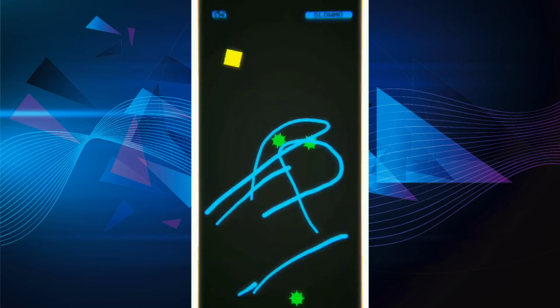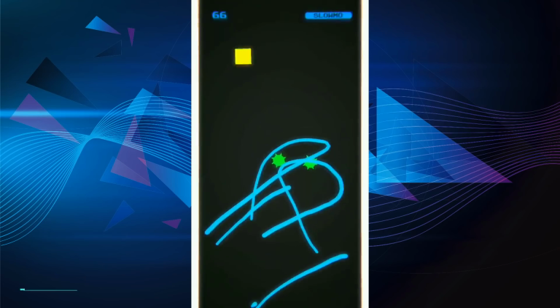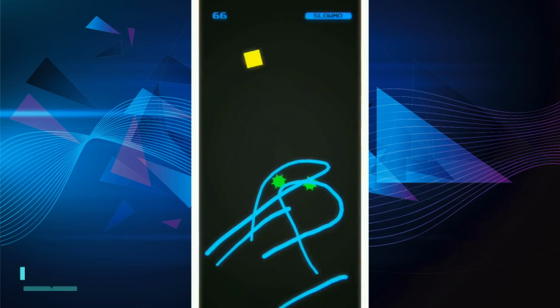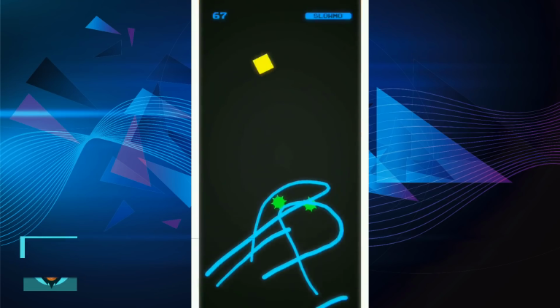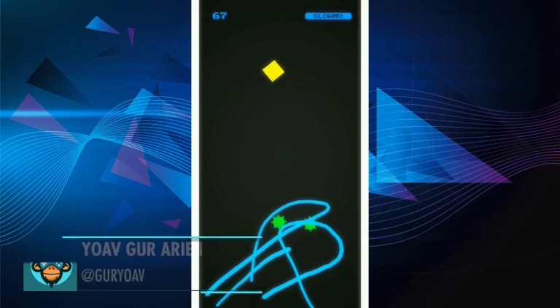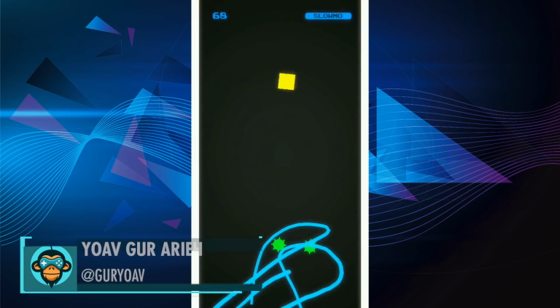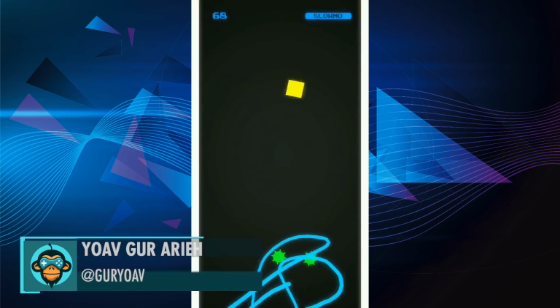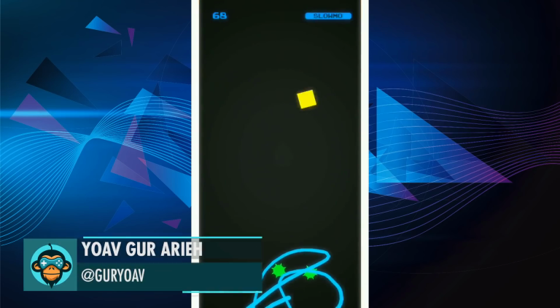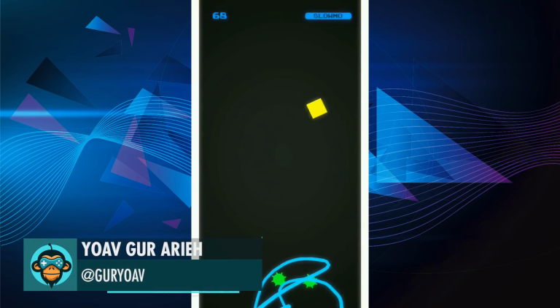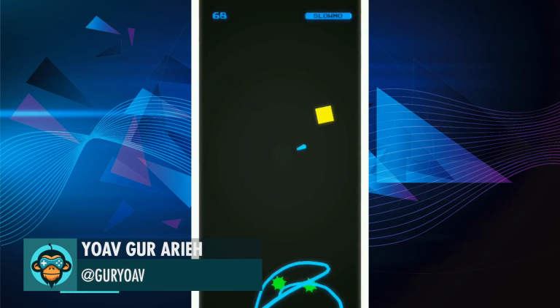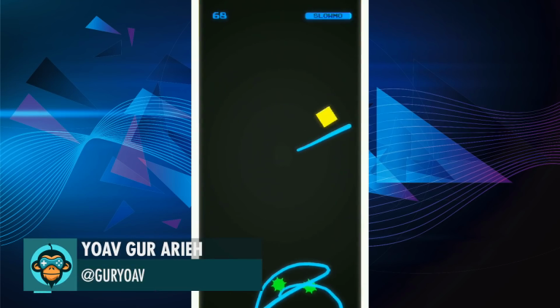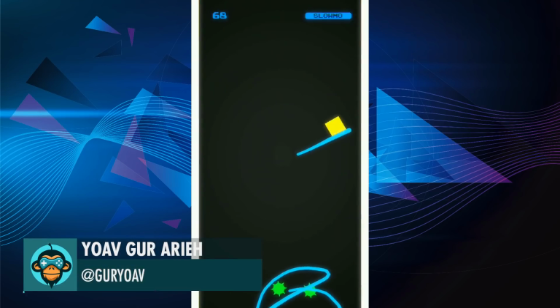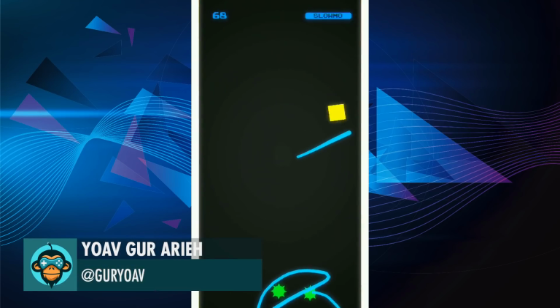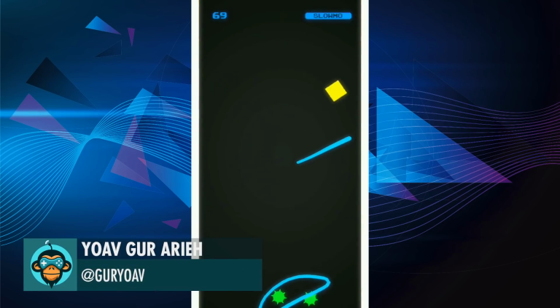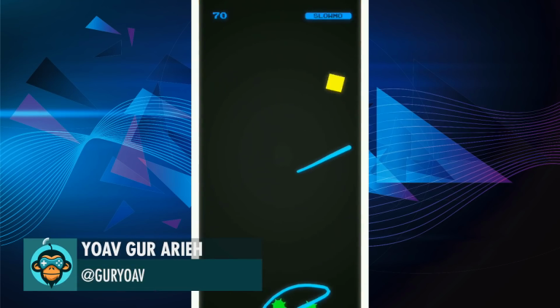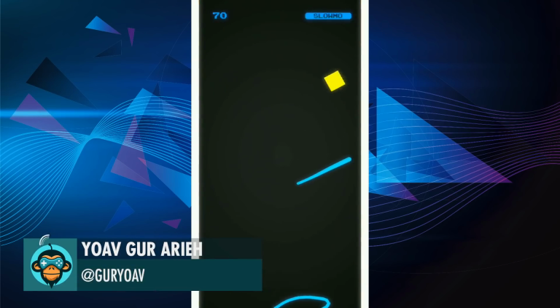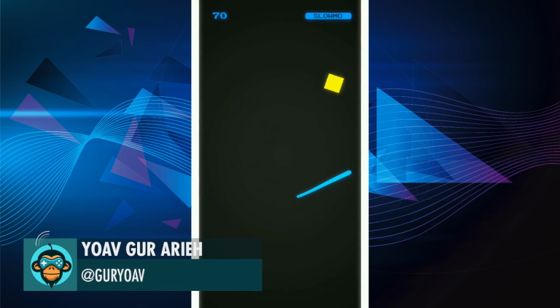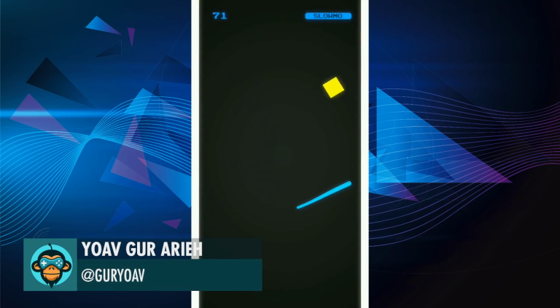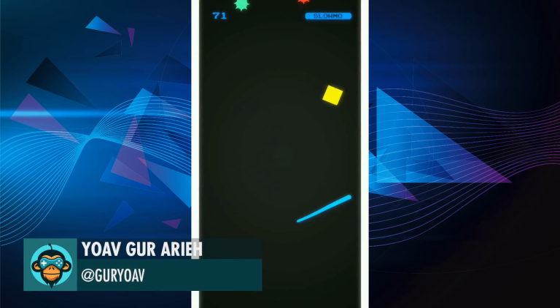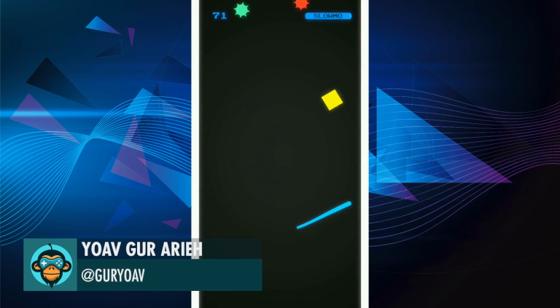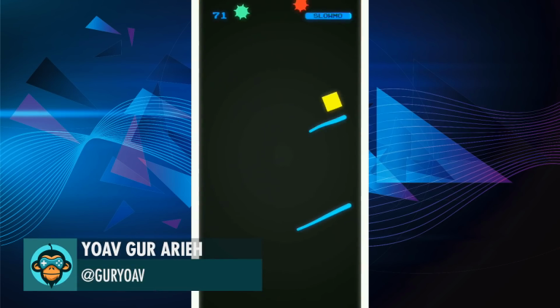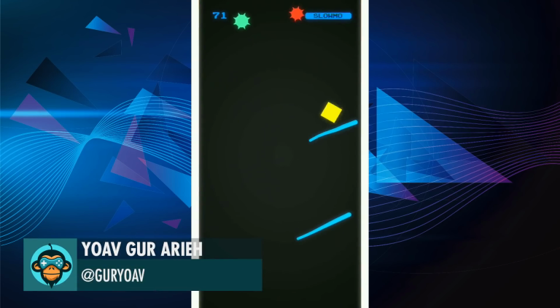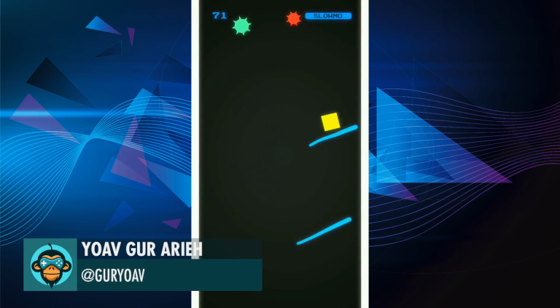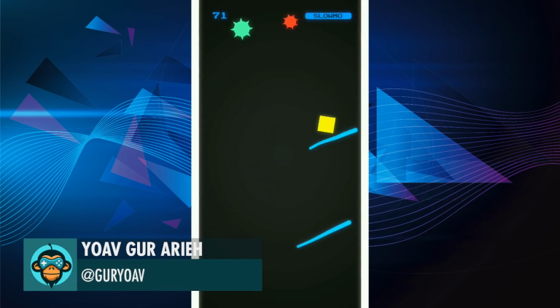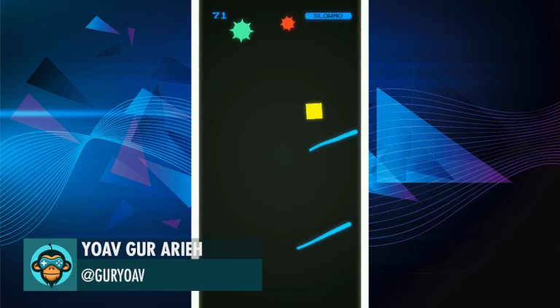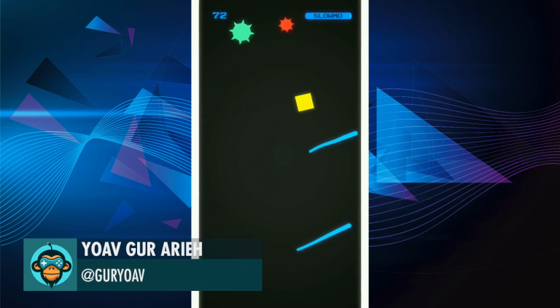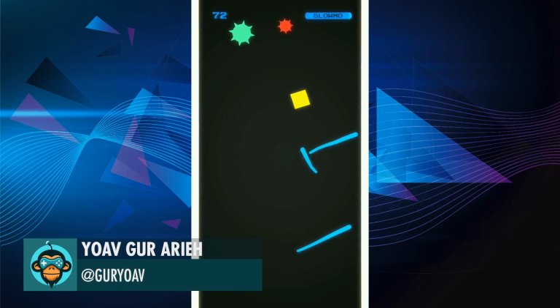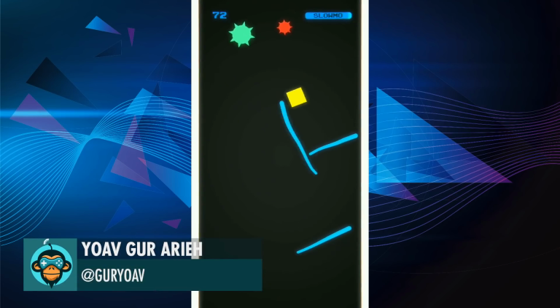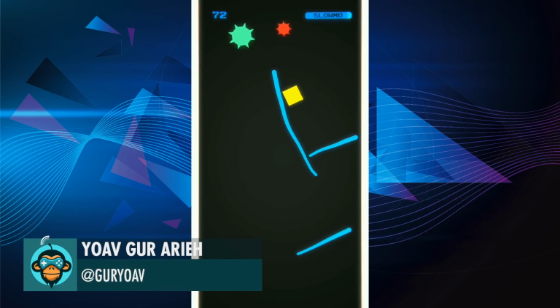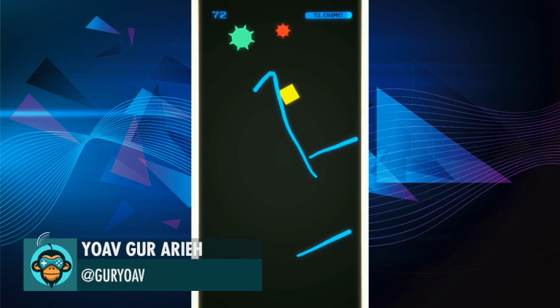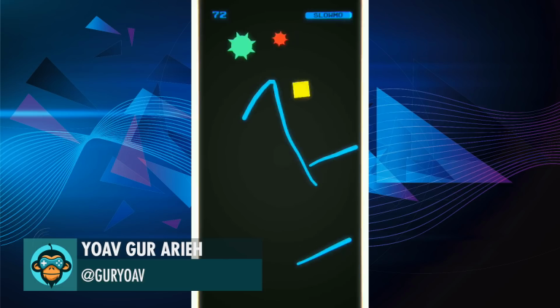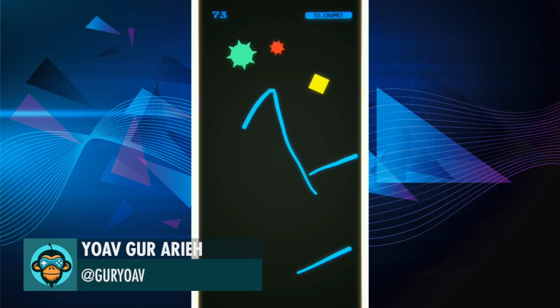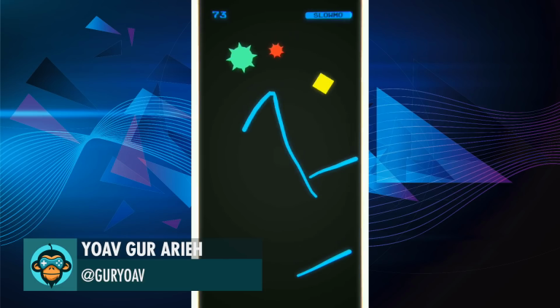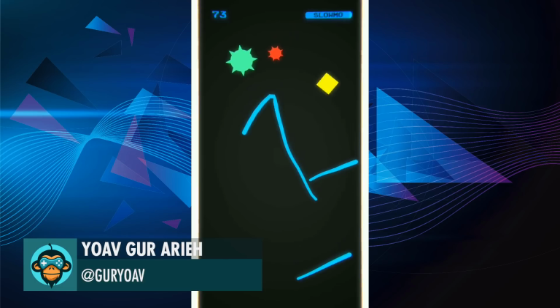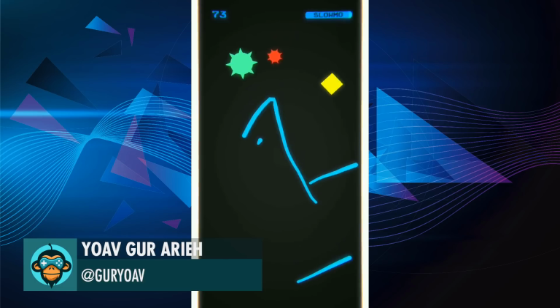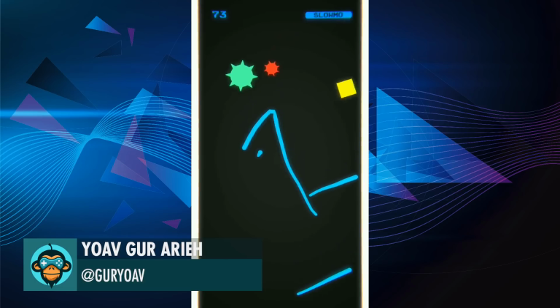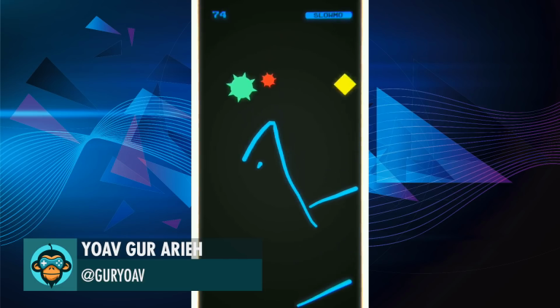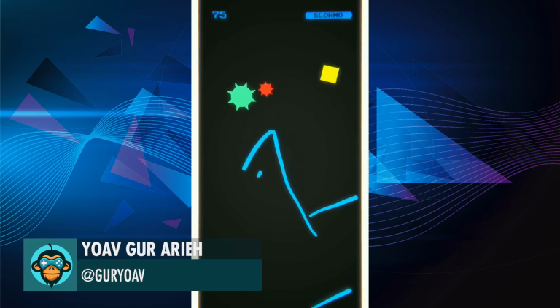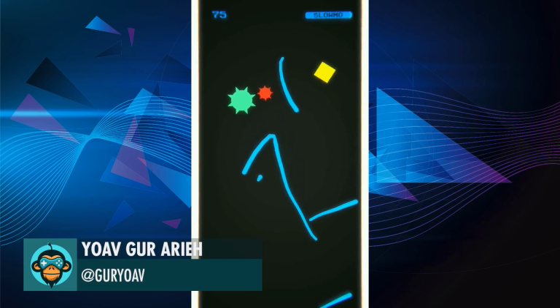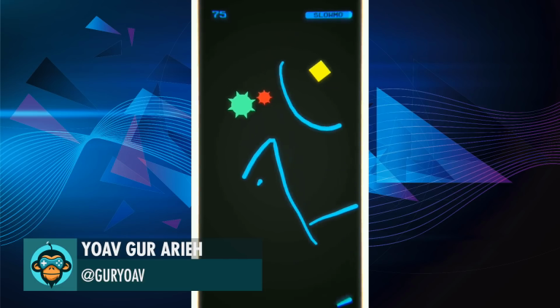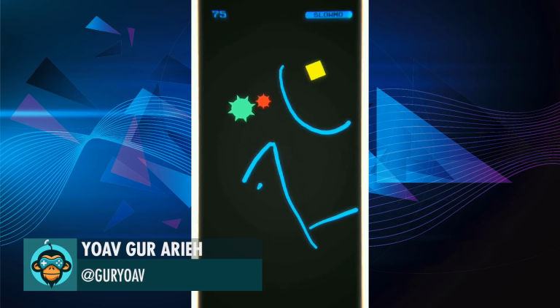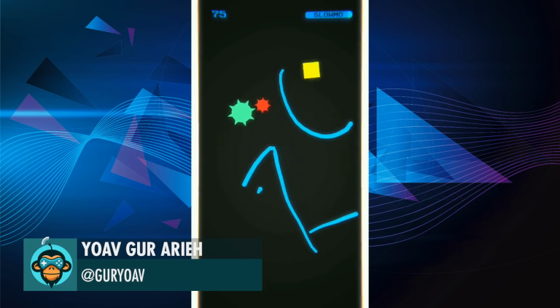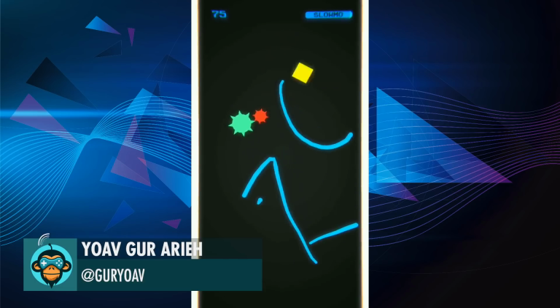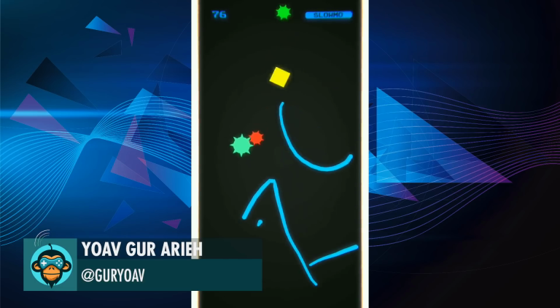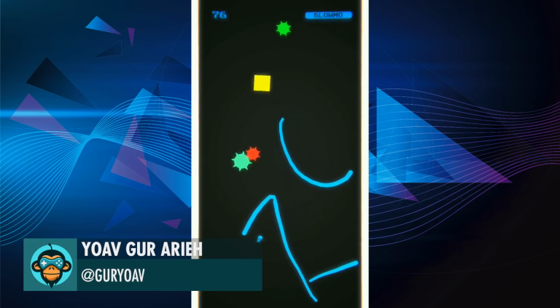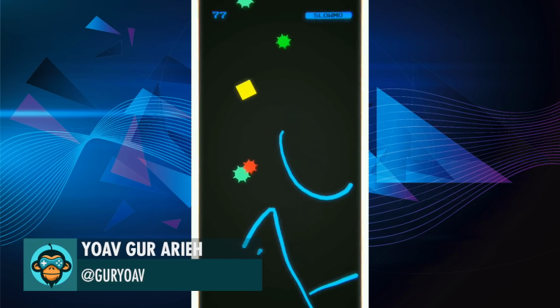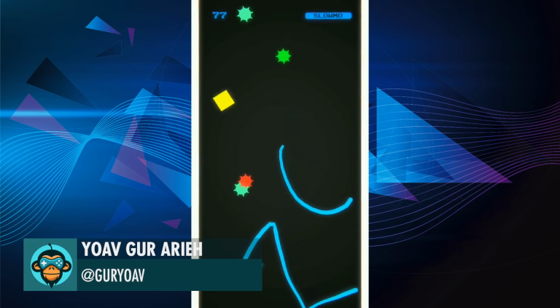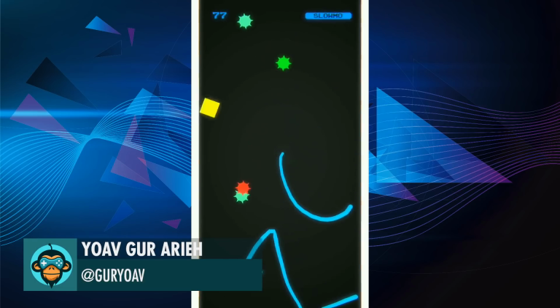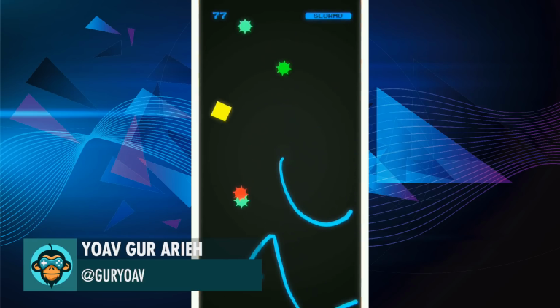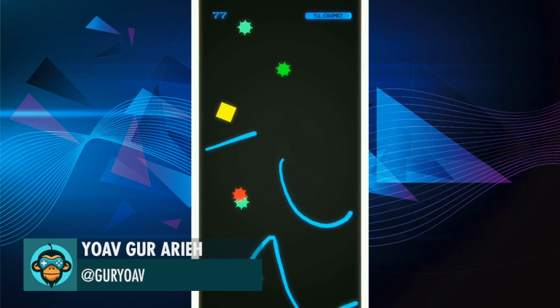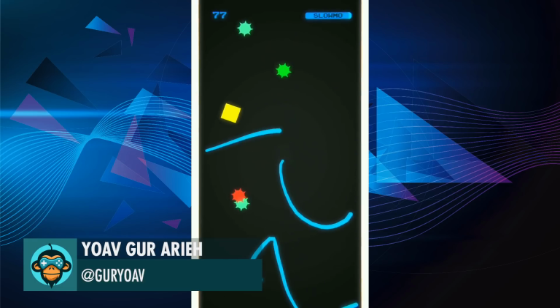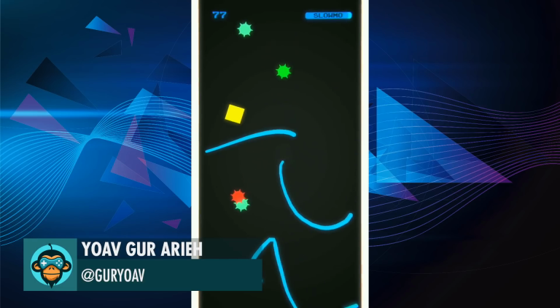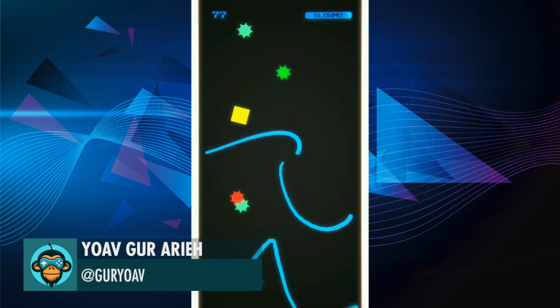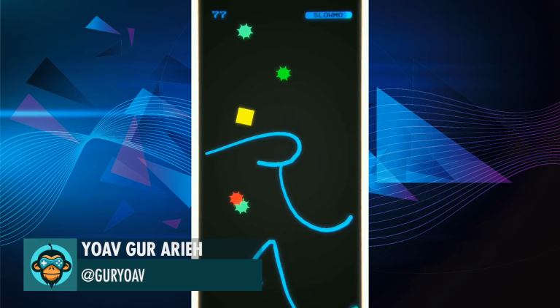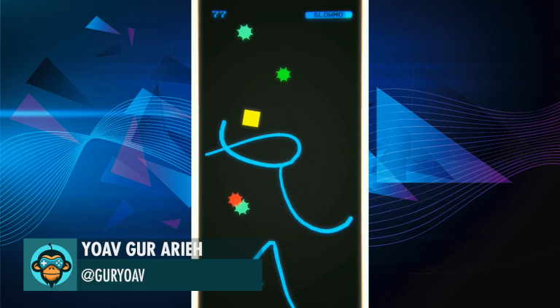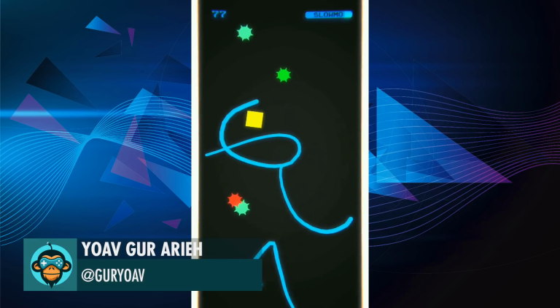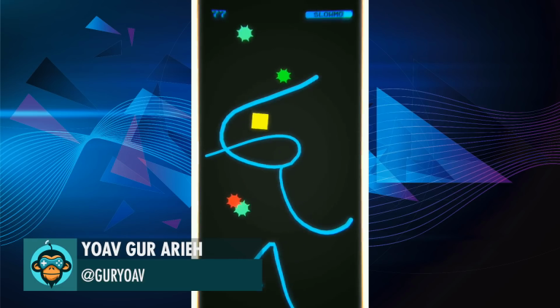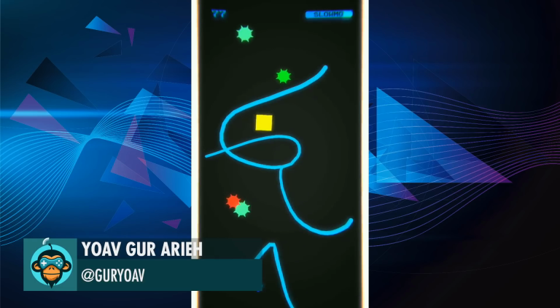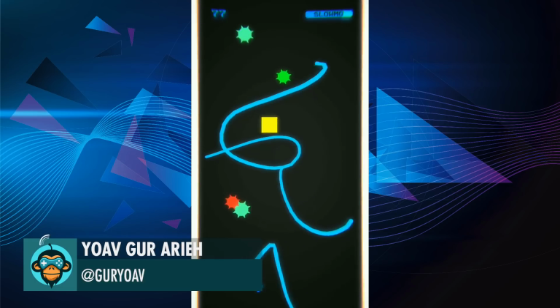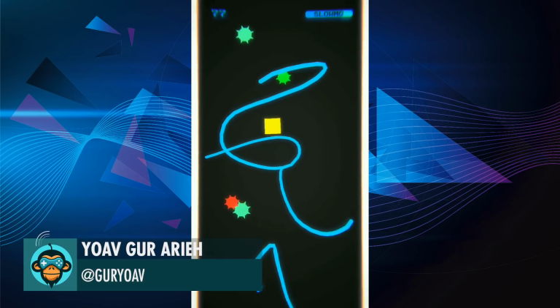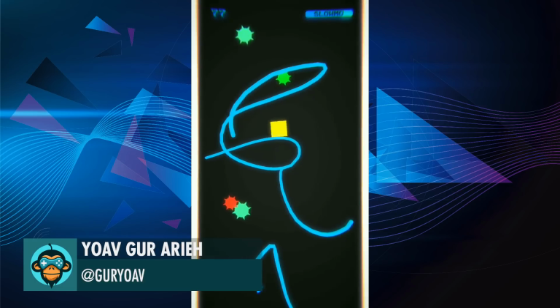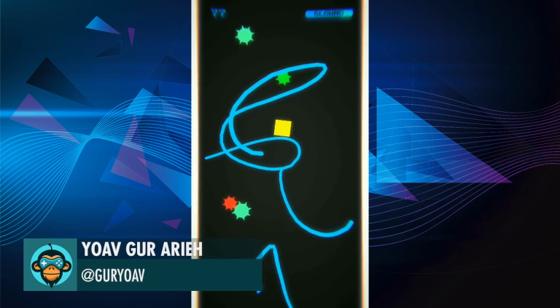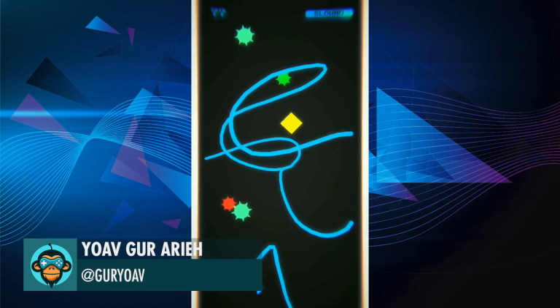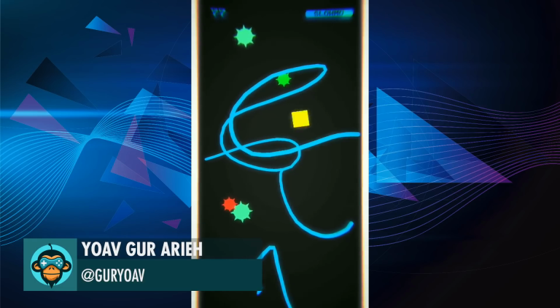Another new easter egg in Hapa becoming a square by Yova. The link is below.